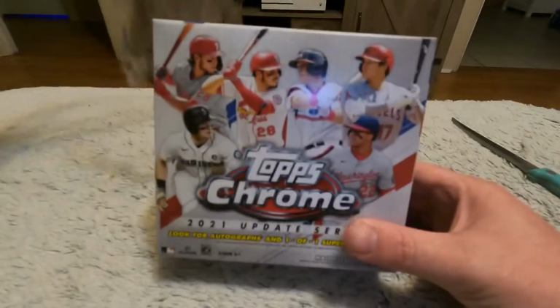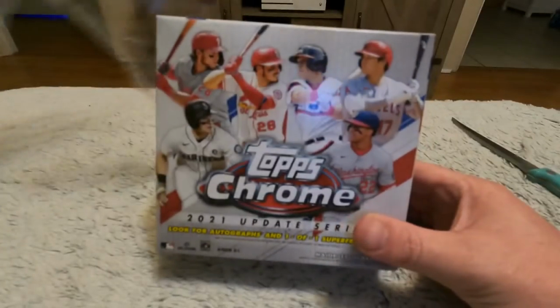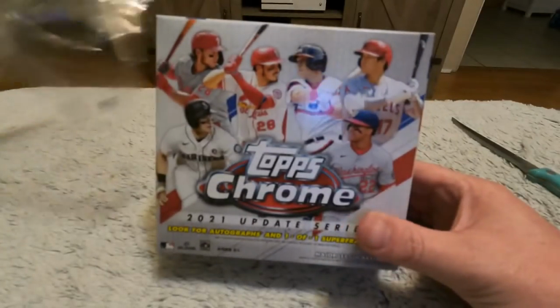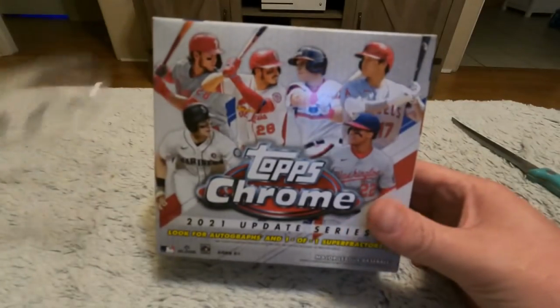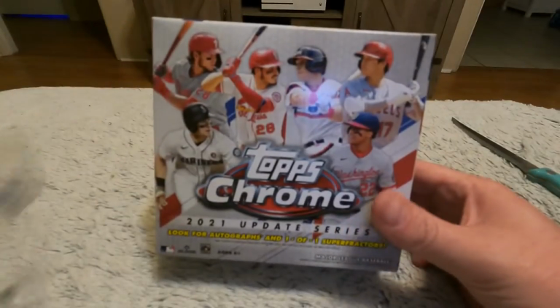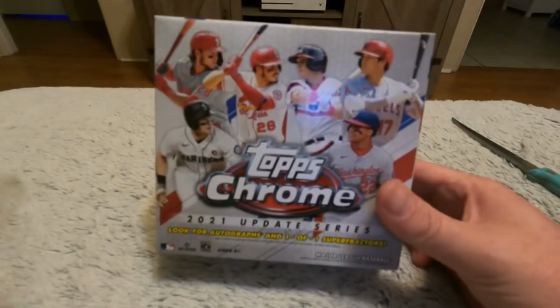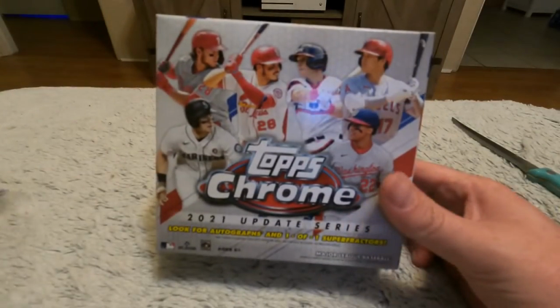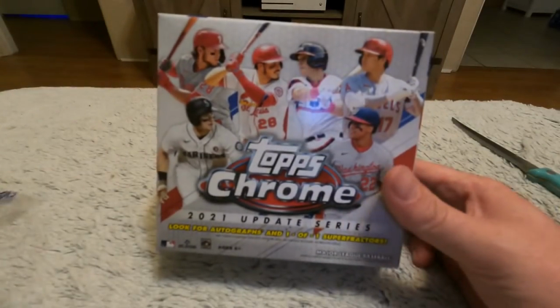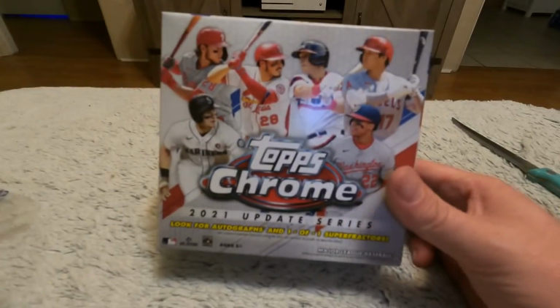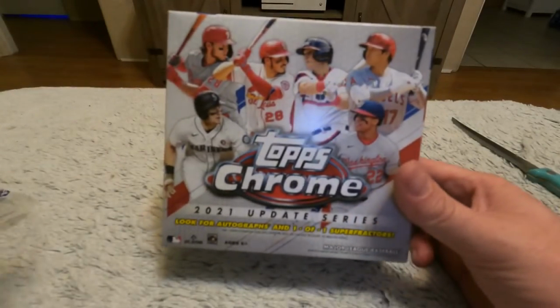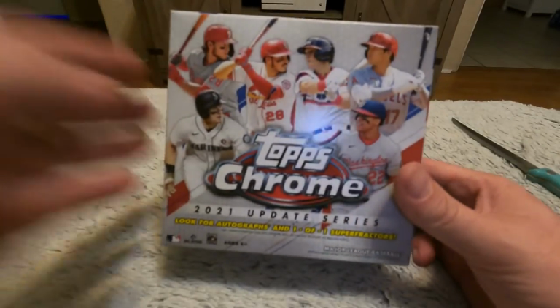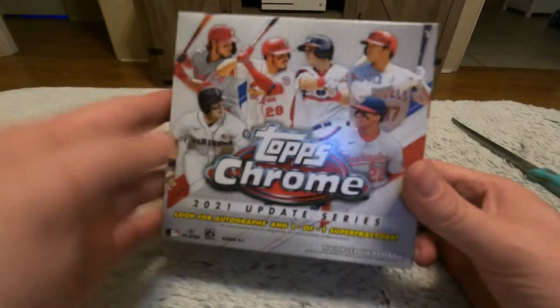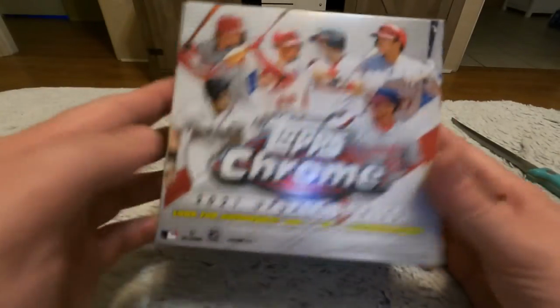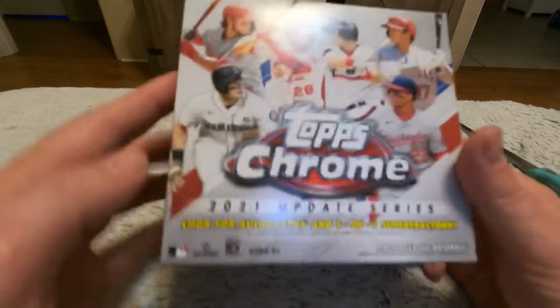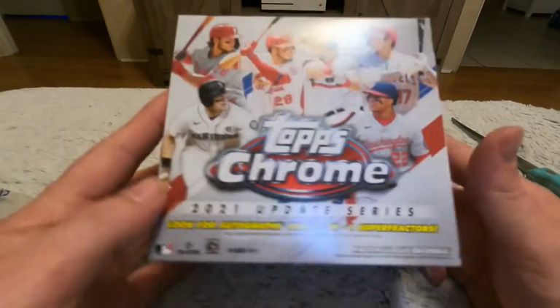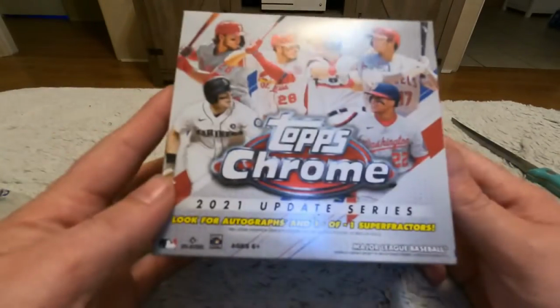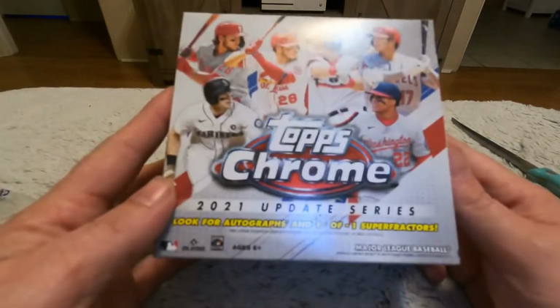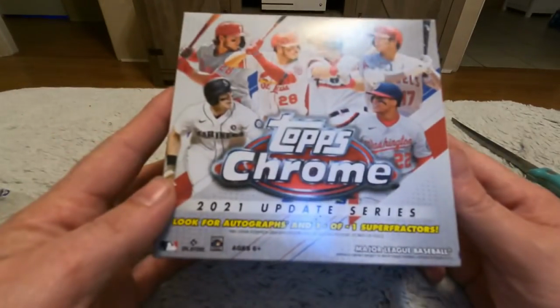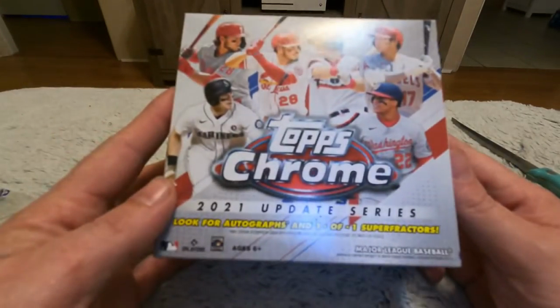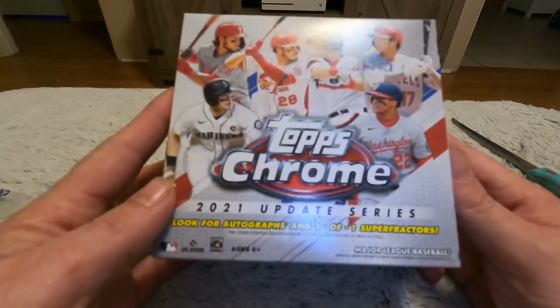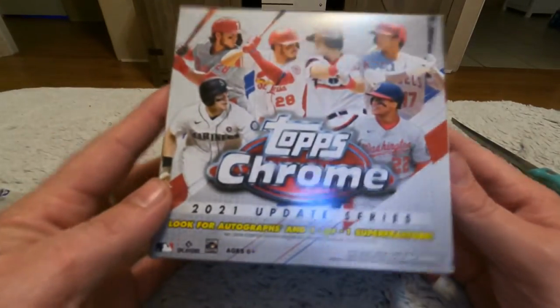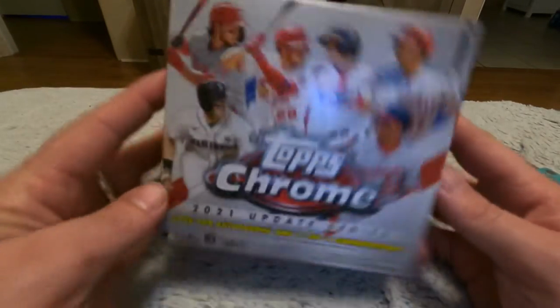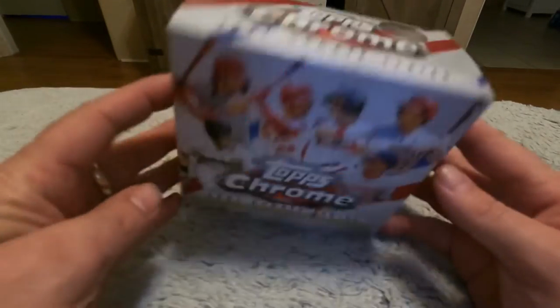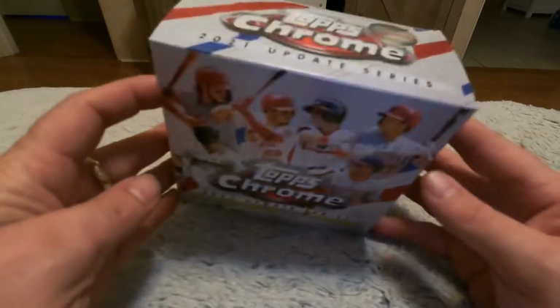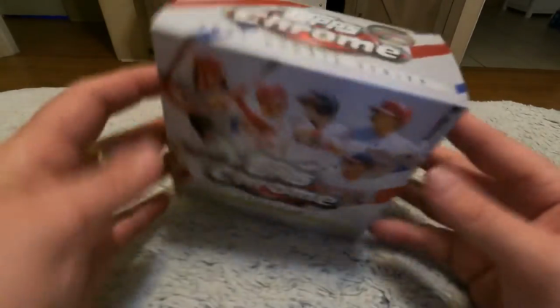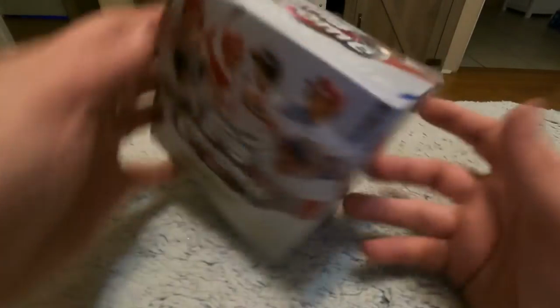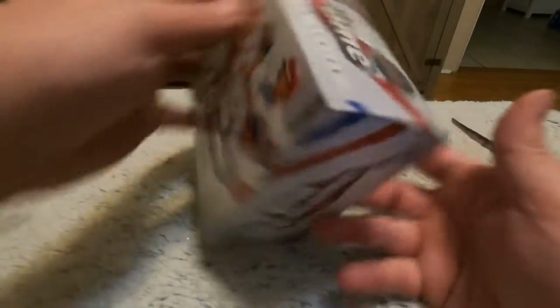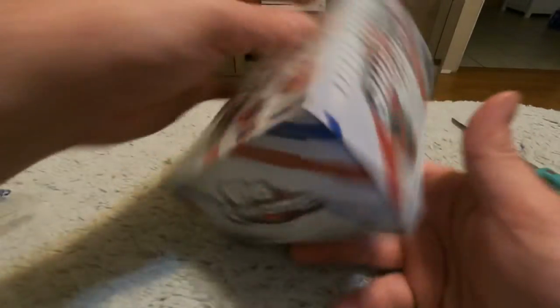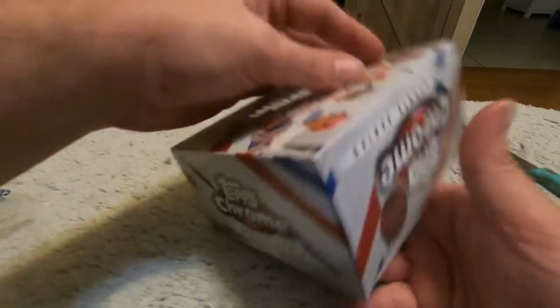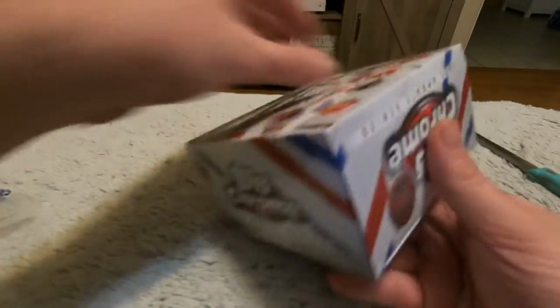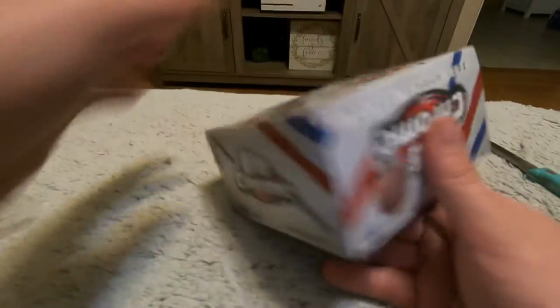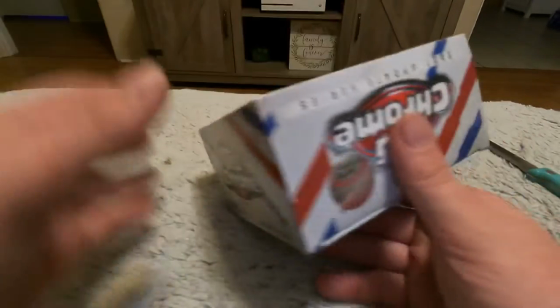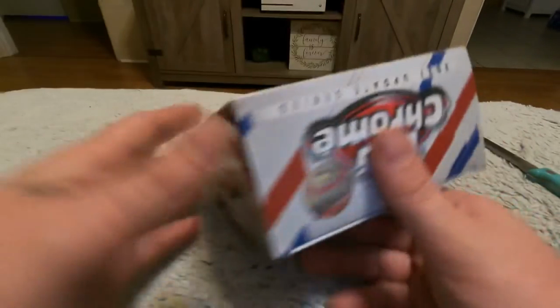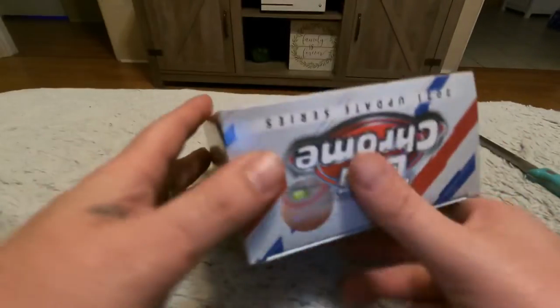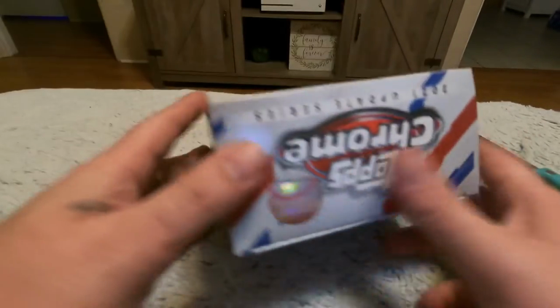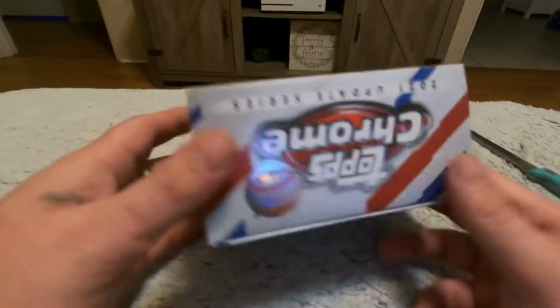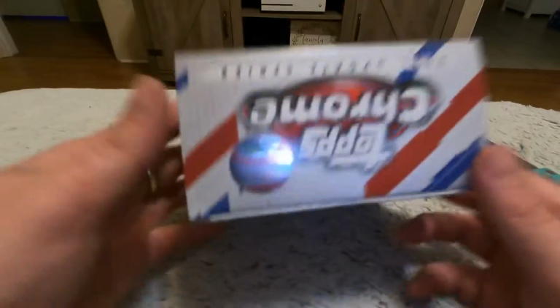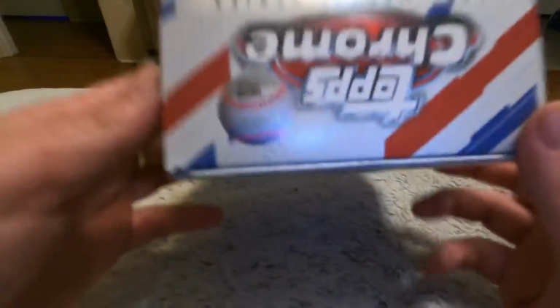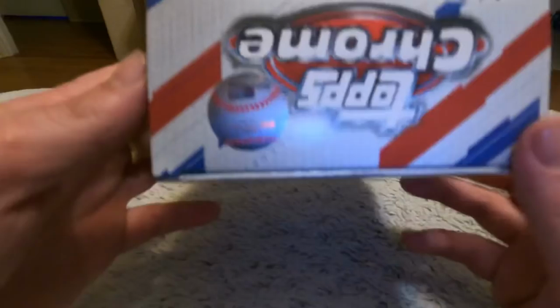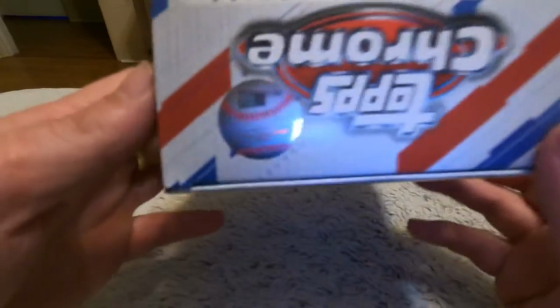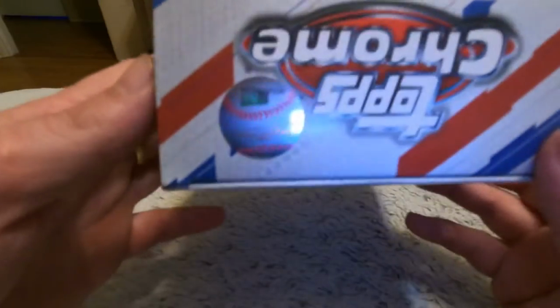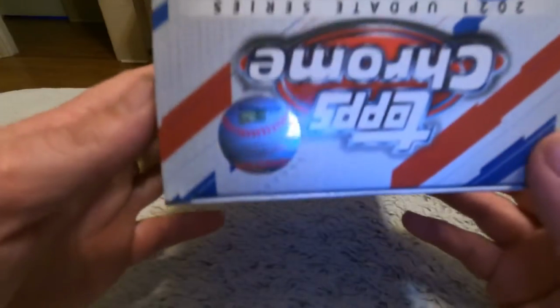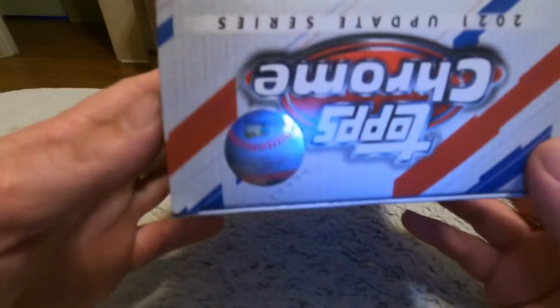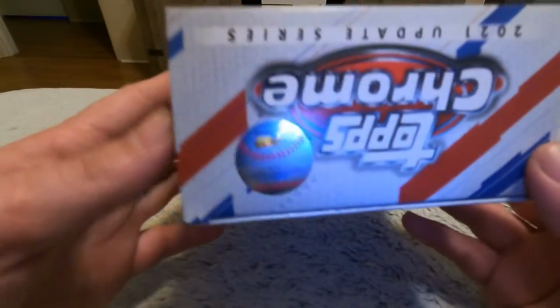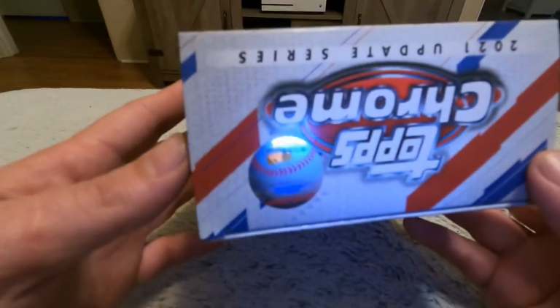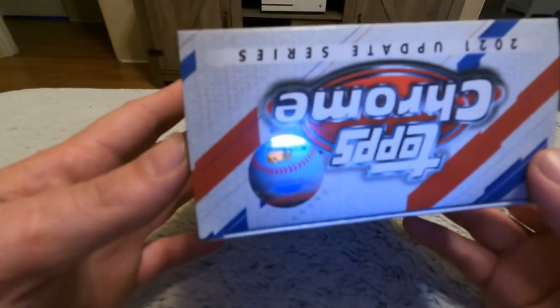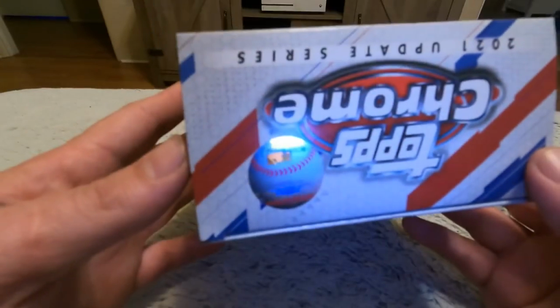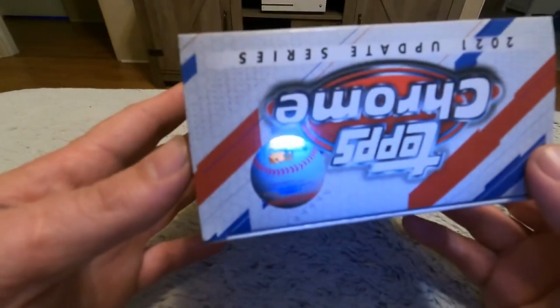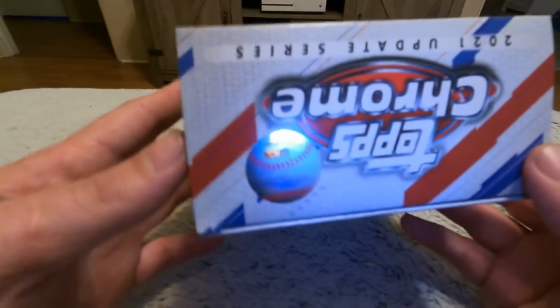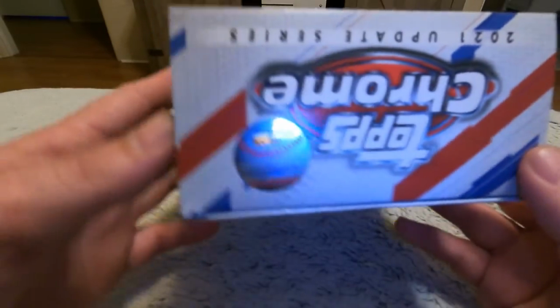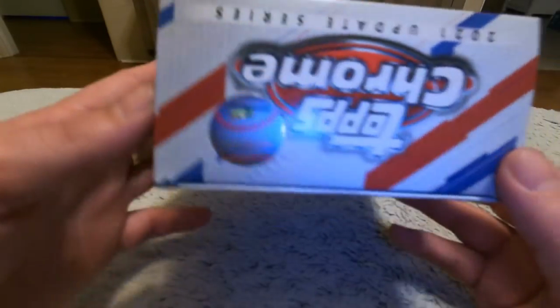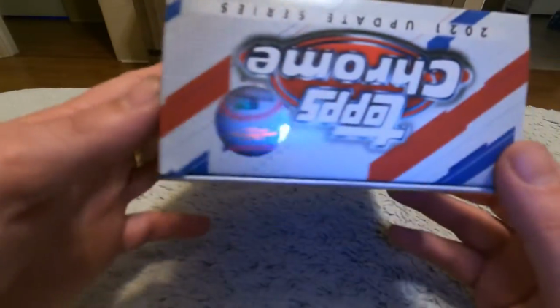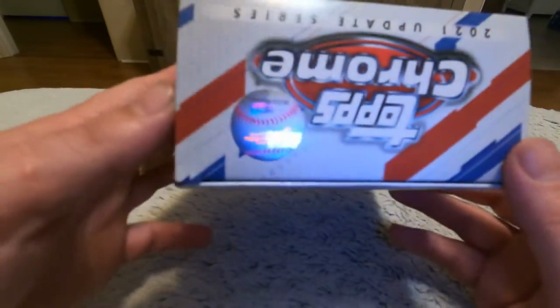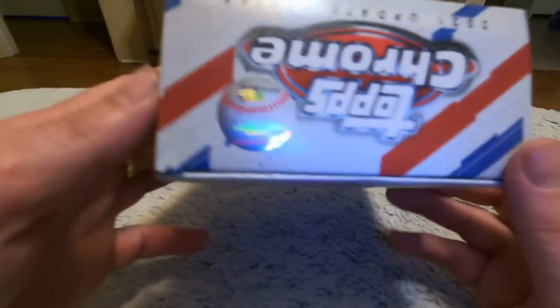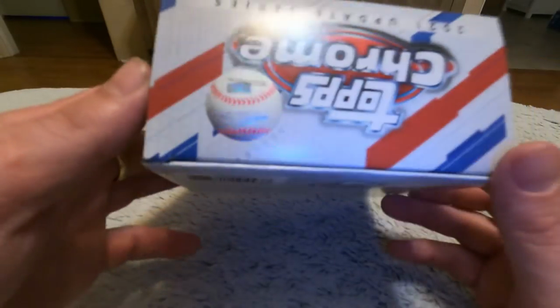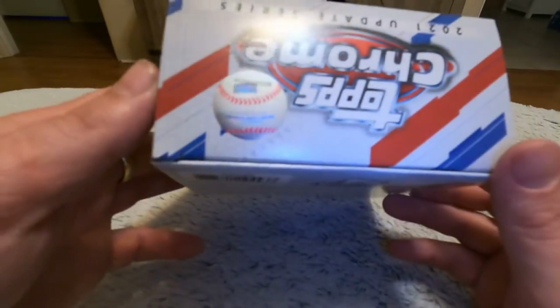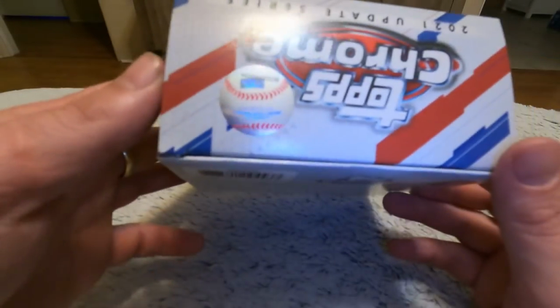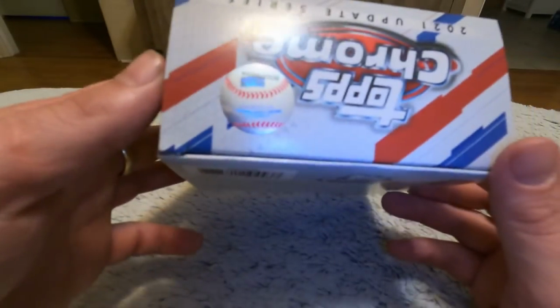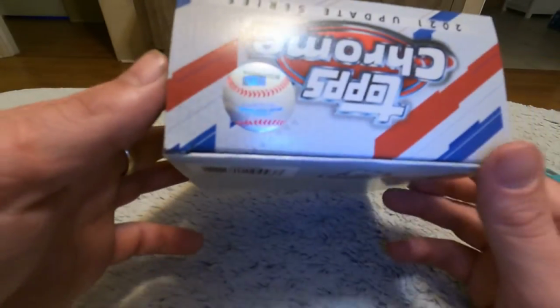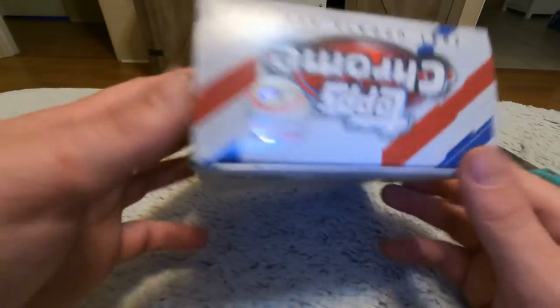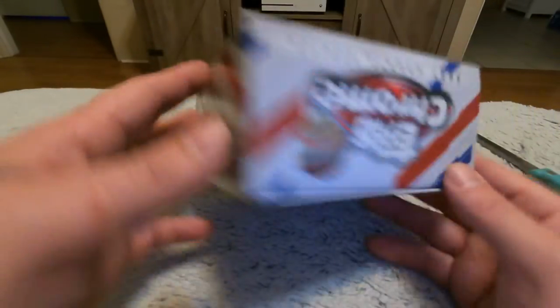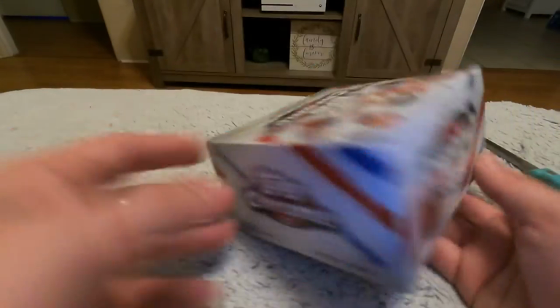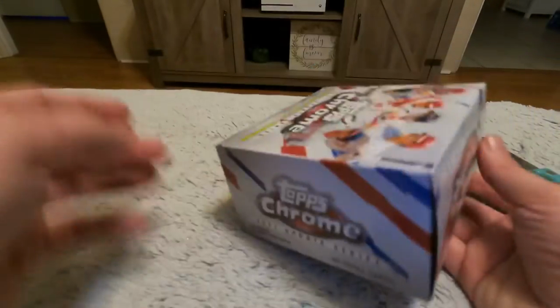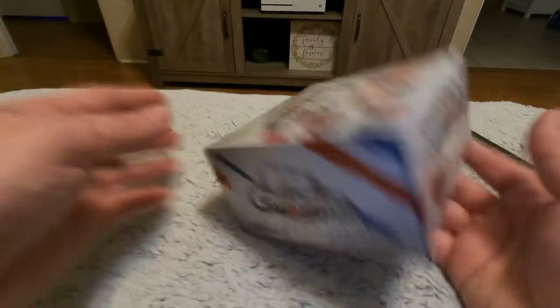All right, strip off the plastic guys and reveal that Topps box. That's pretty cool — they've got a little holographic baseball on this side.